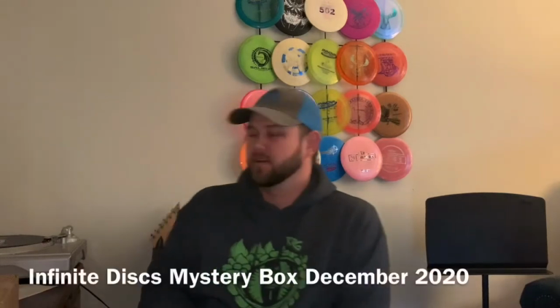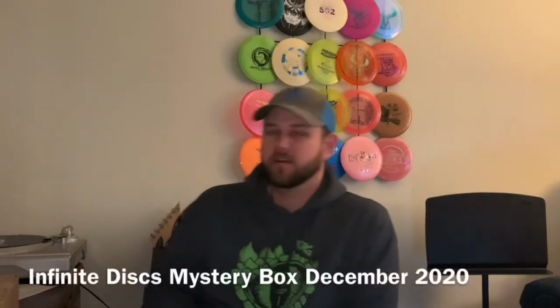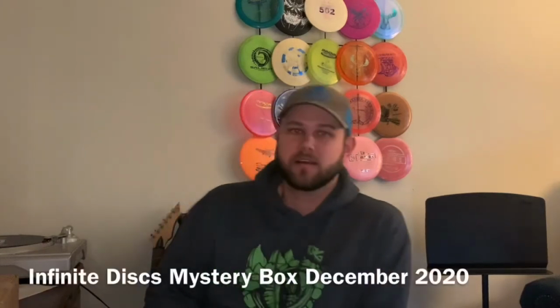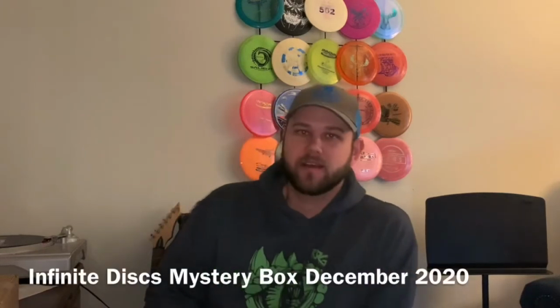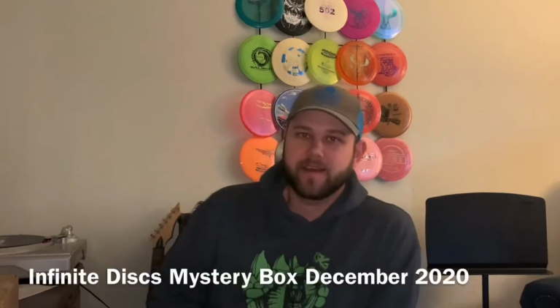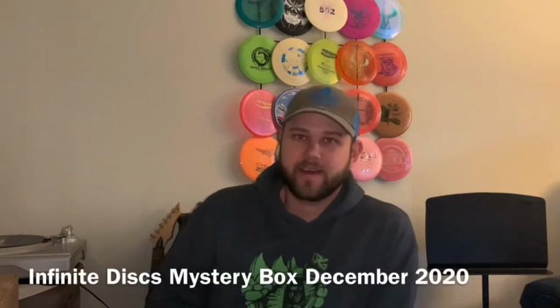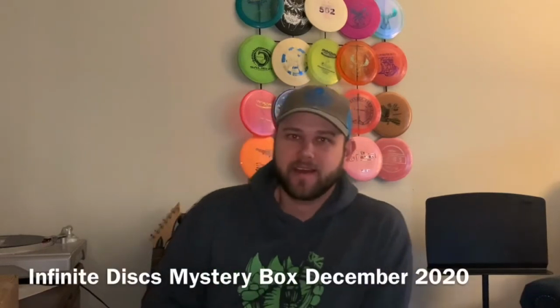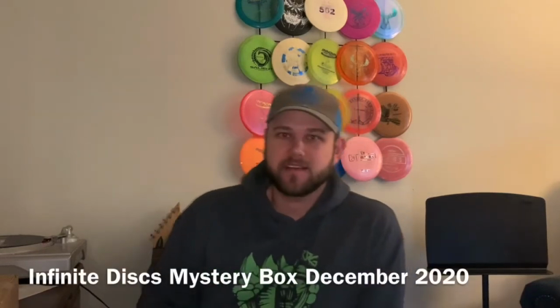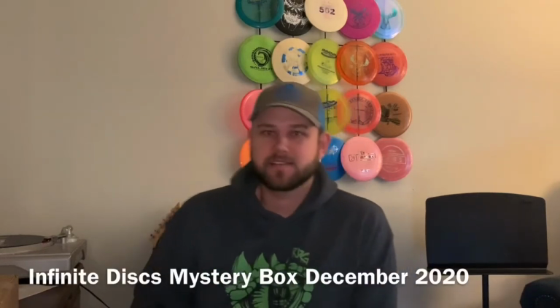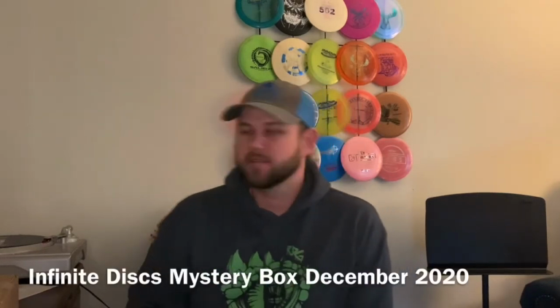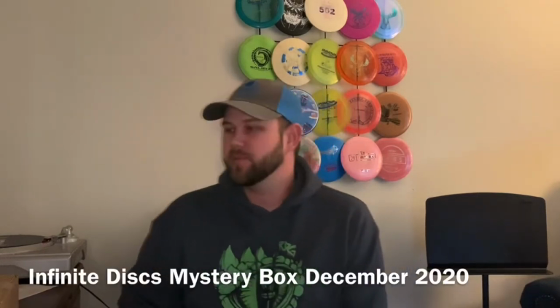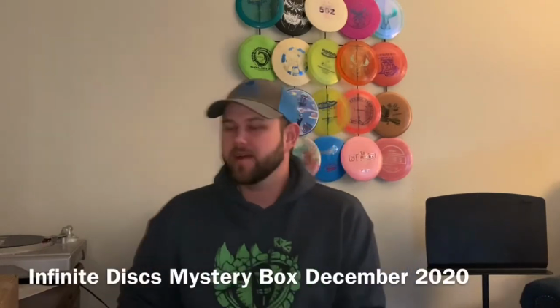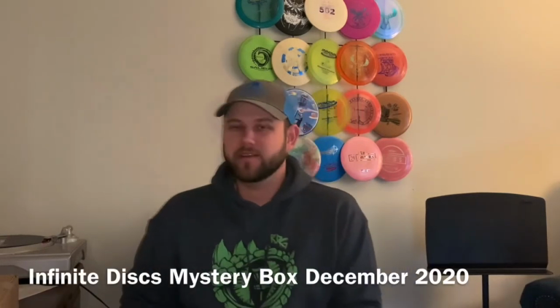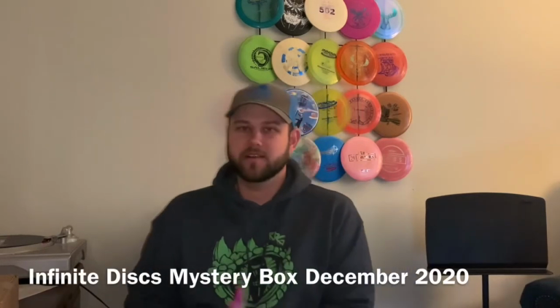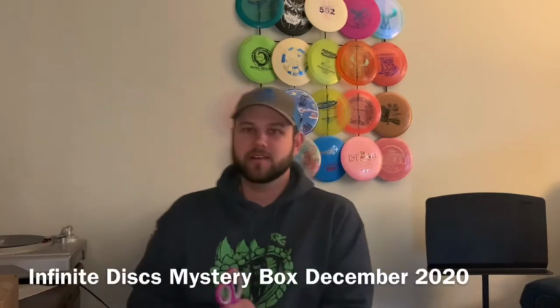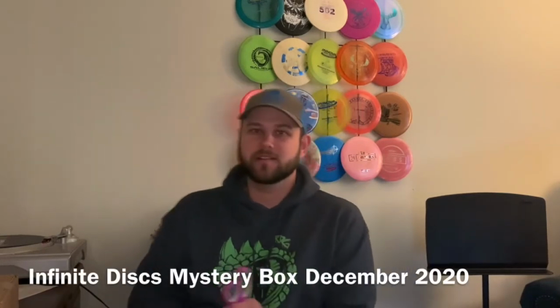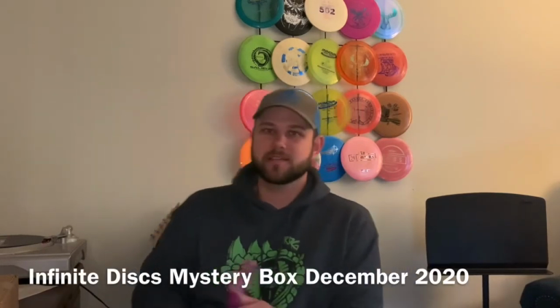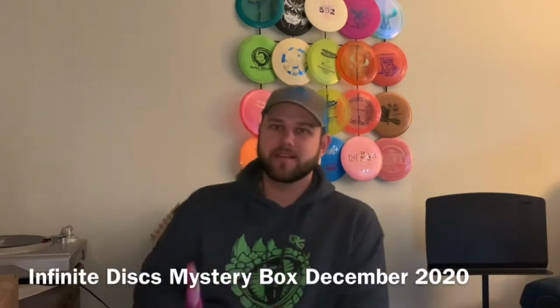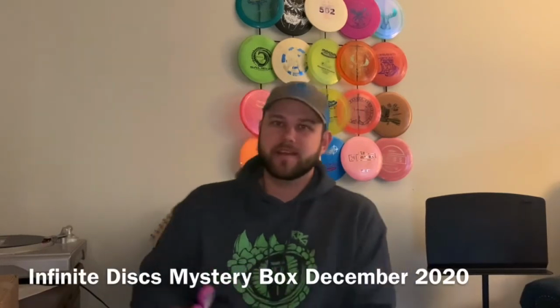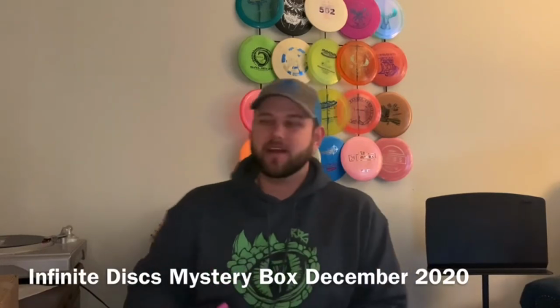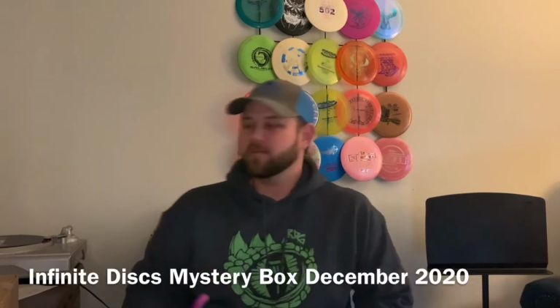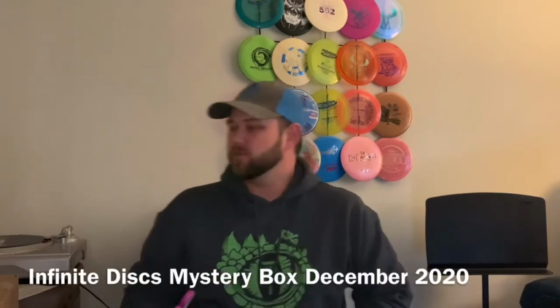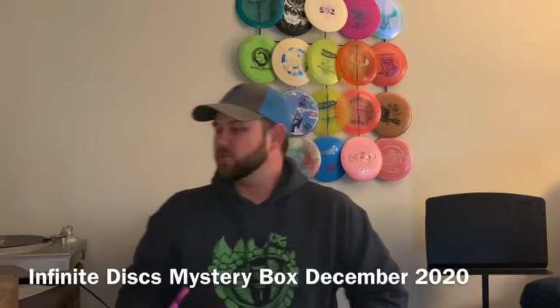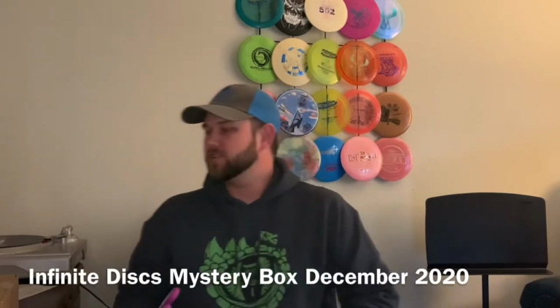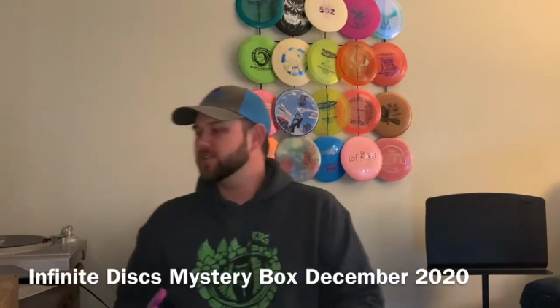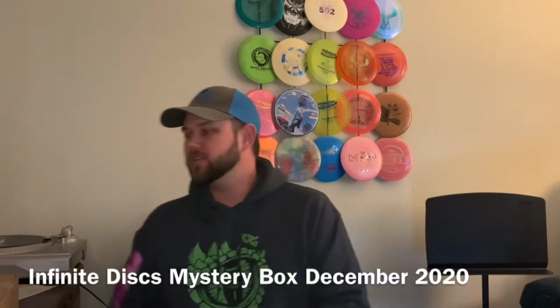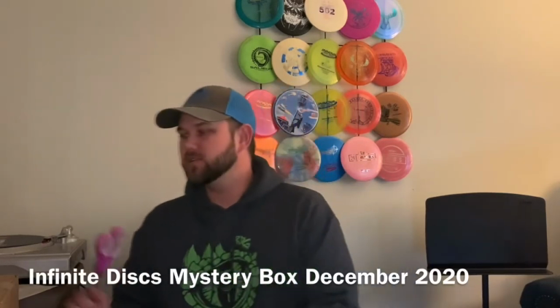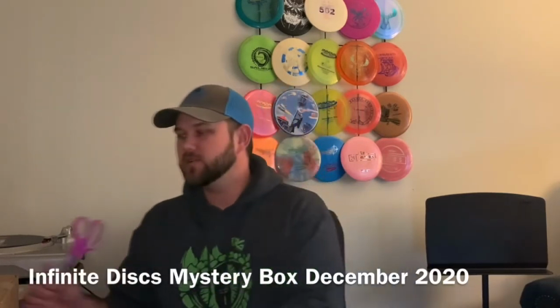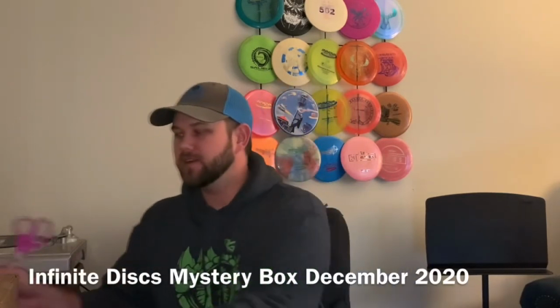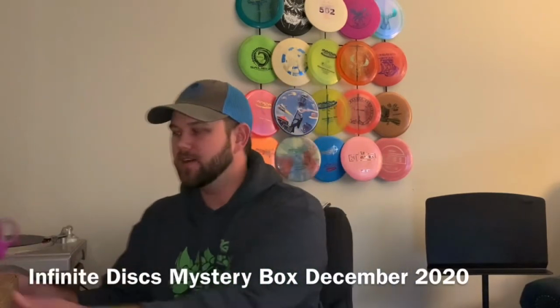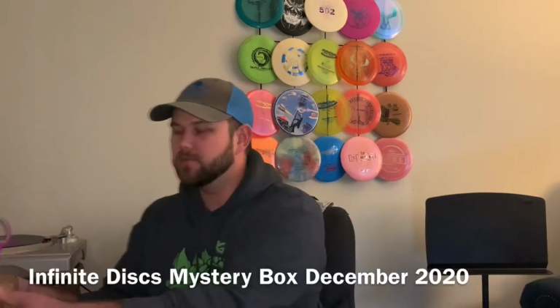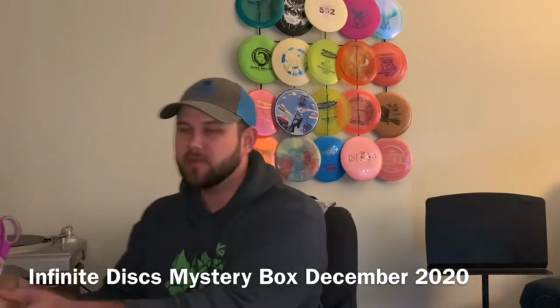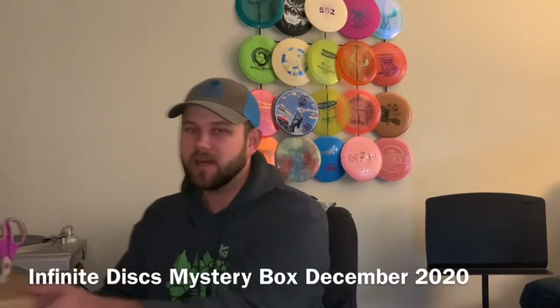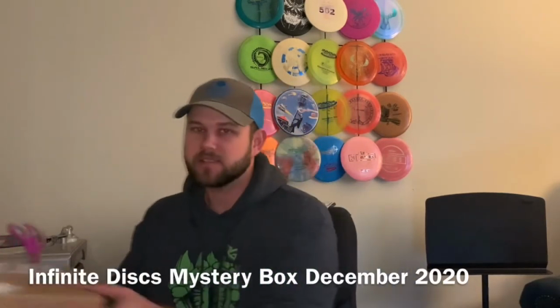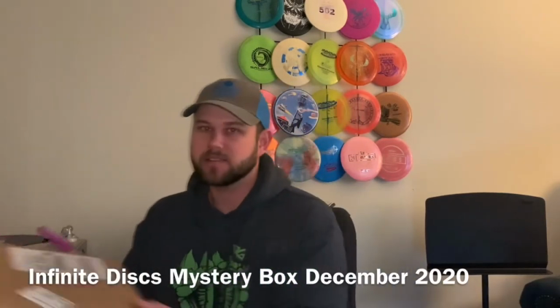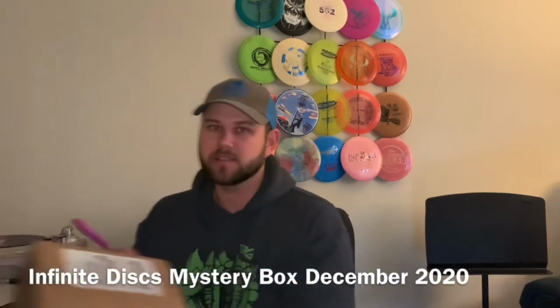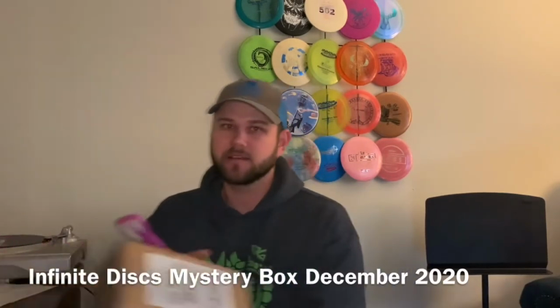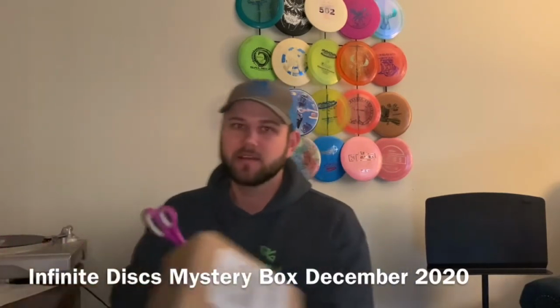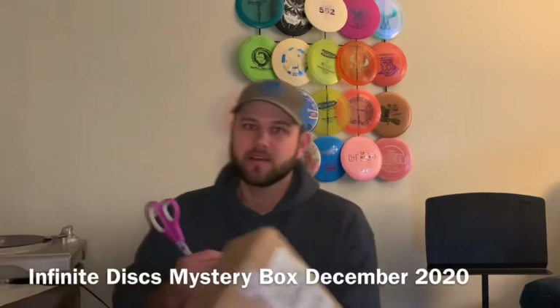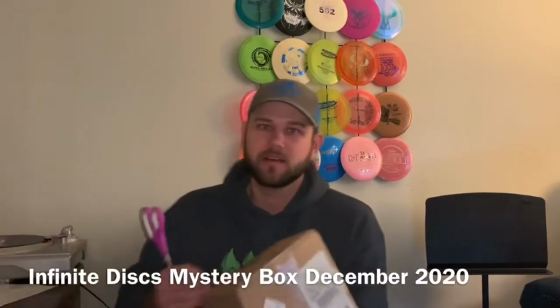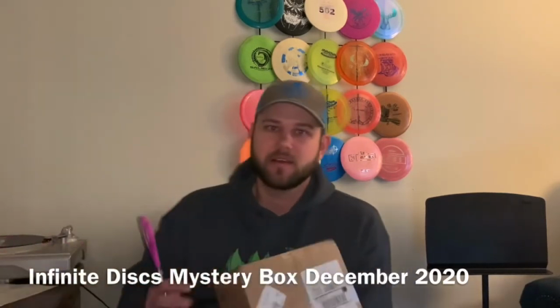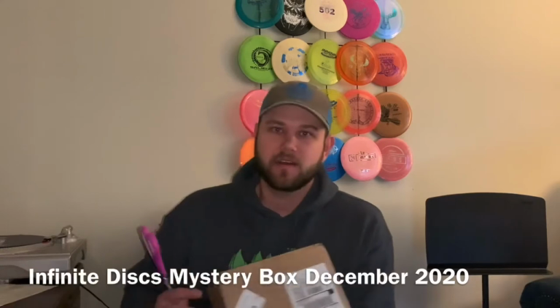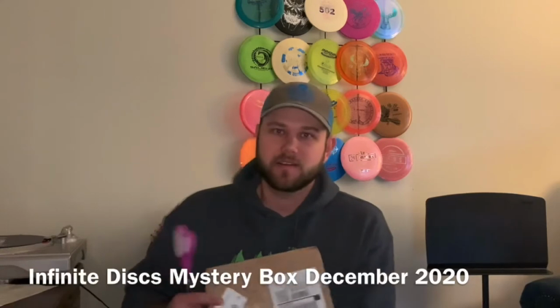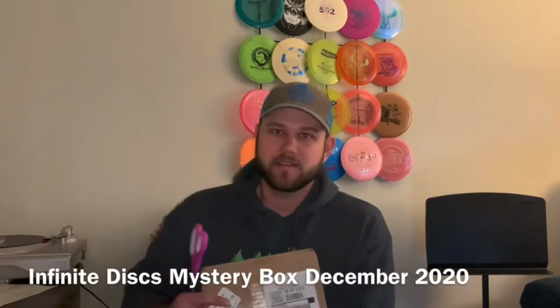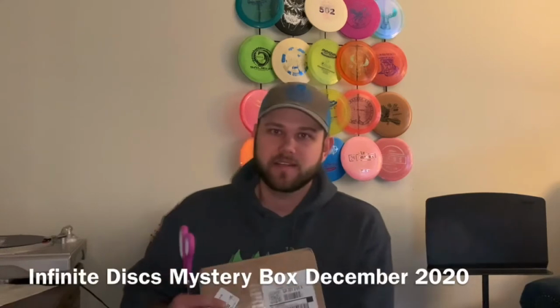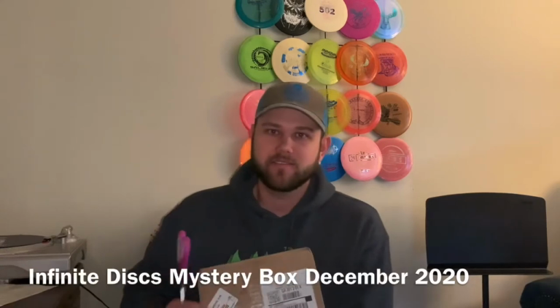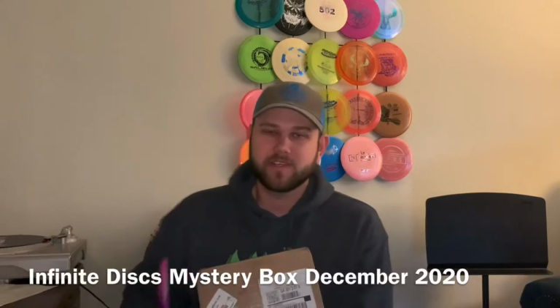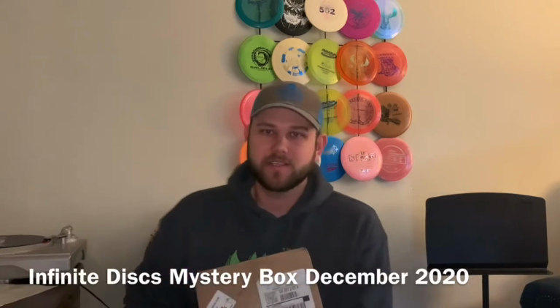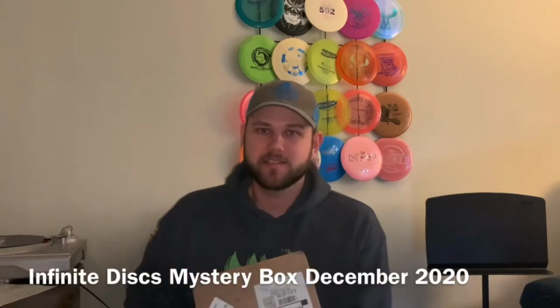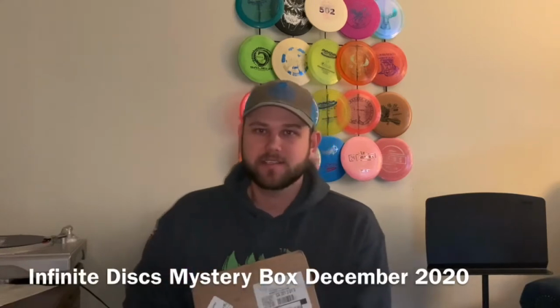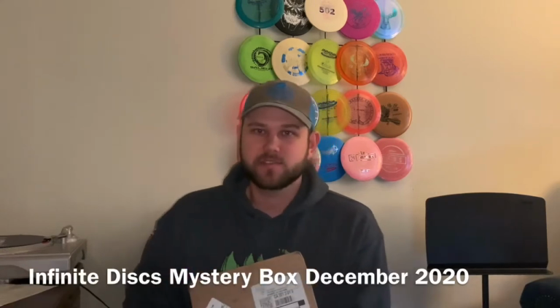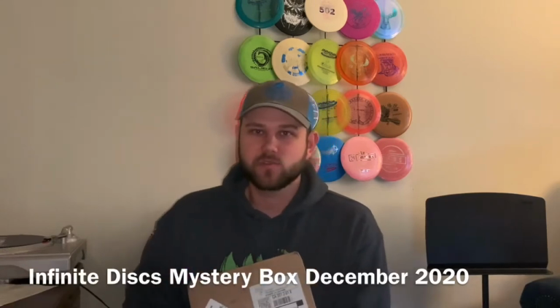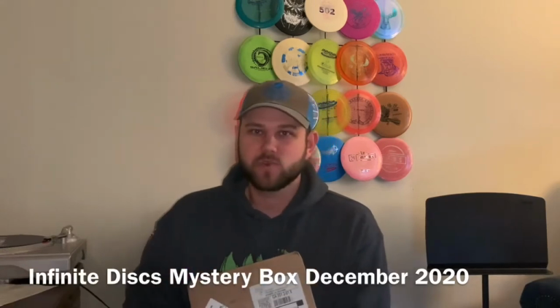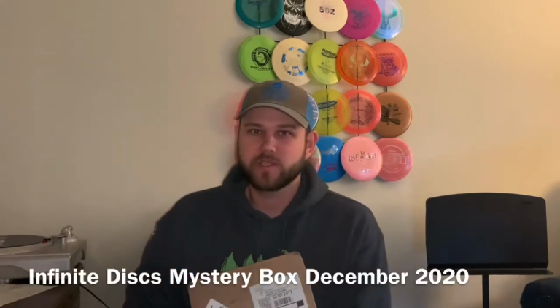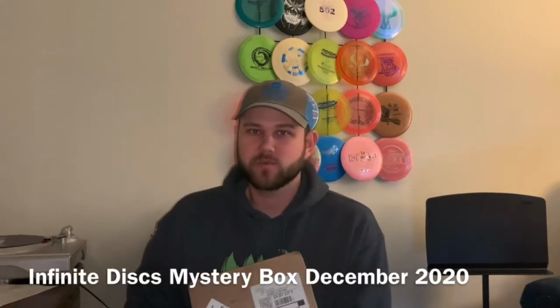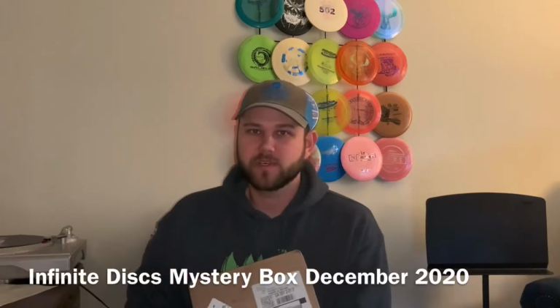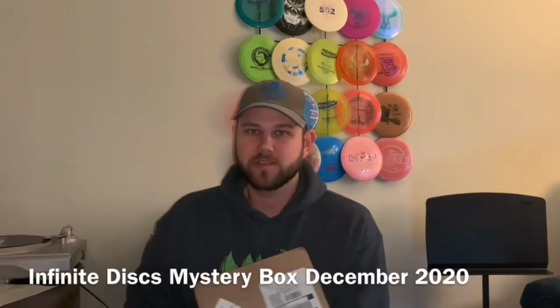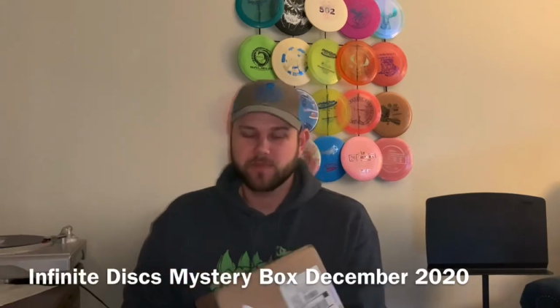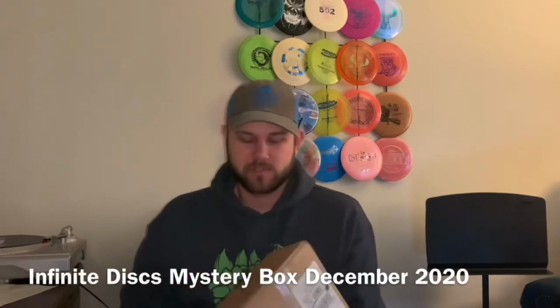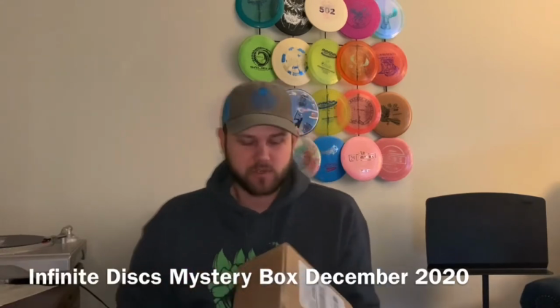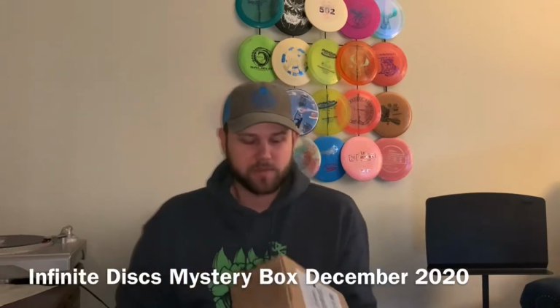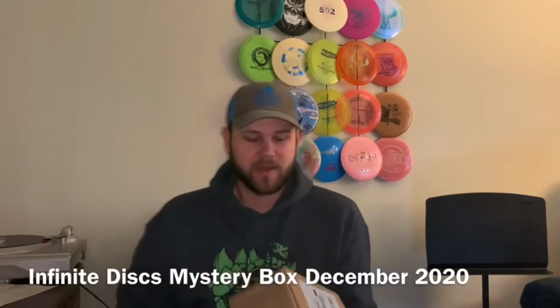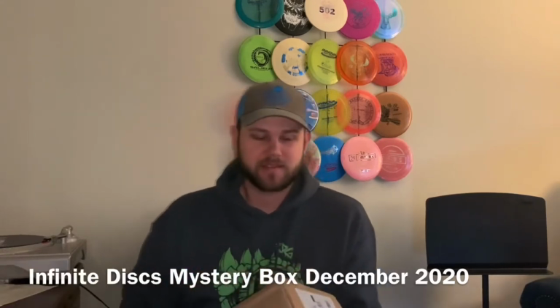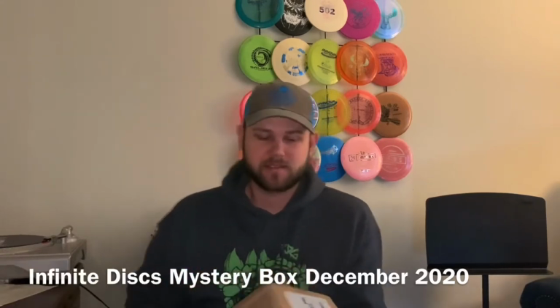Hey guys, Matt here, and today I'm going to do an unboxing on the Infinite Disc 2020 Mystery Boxes.